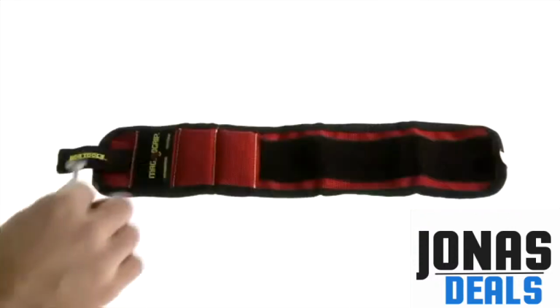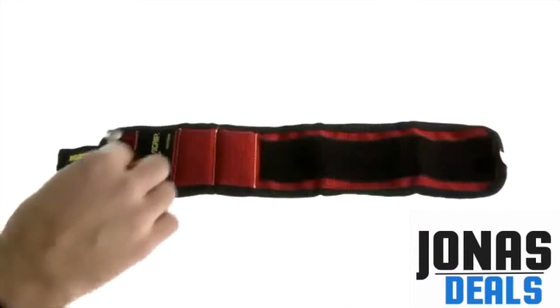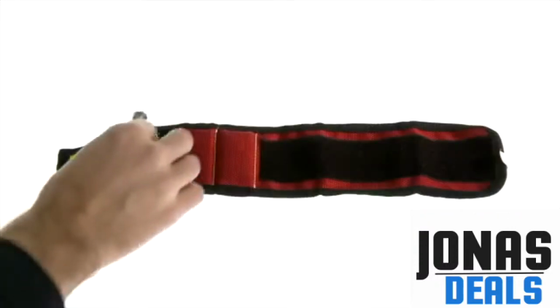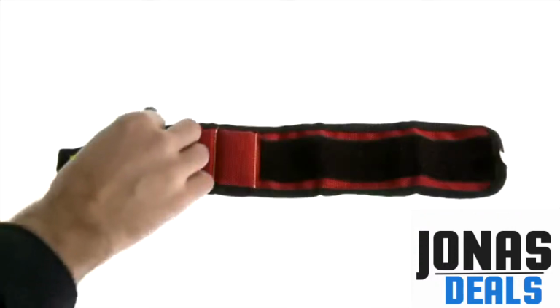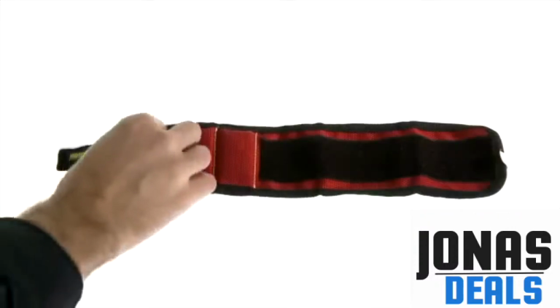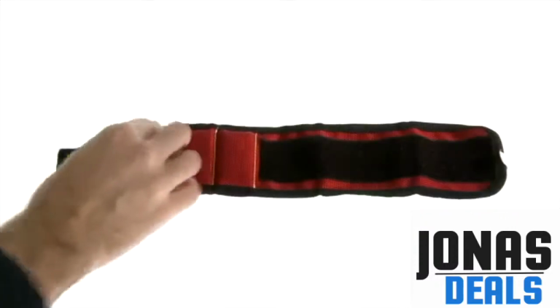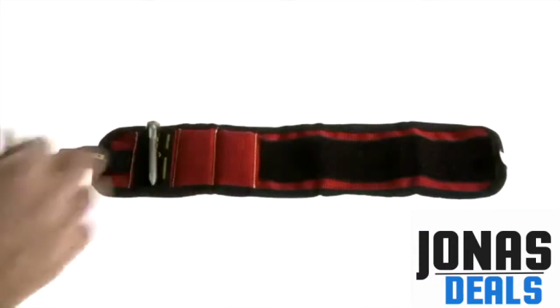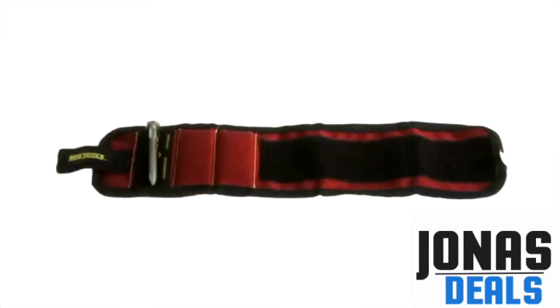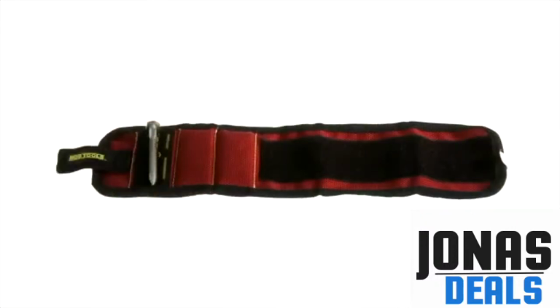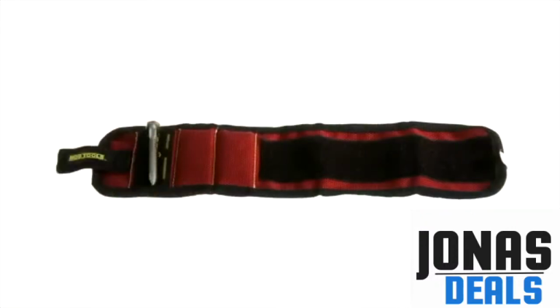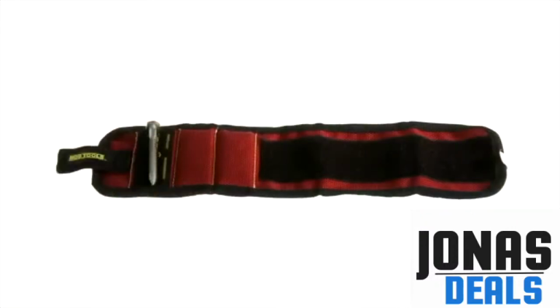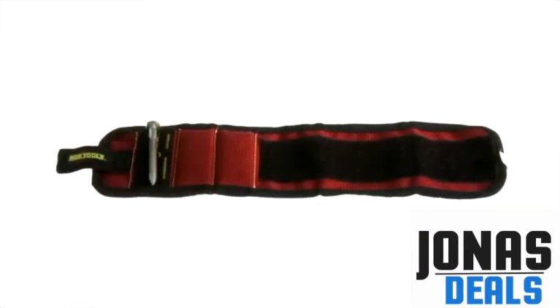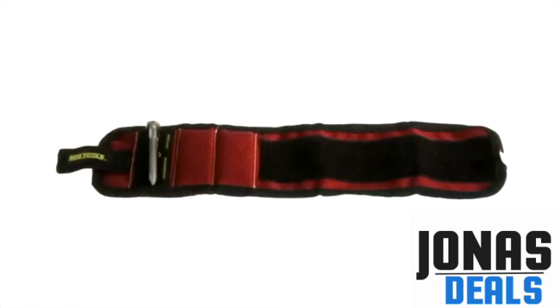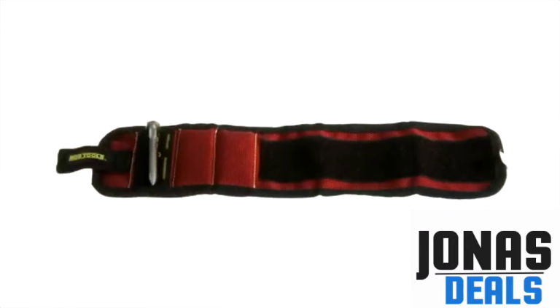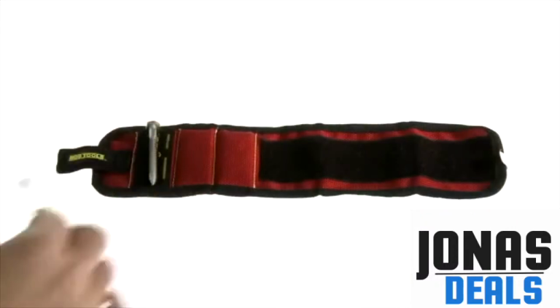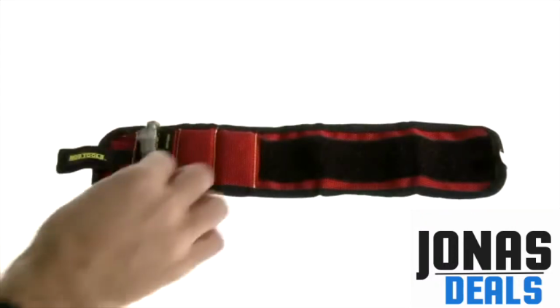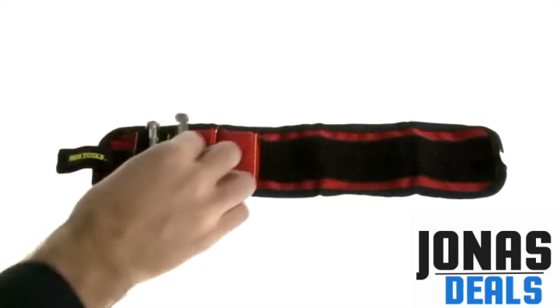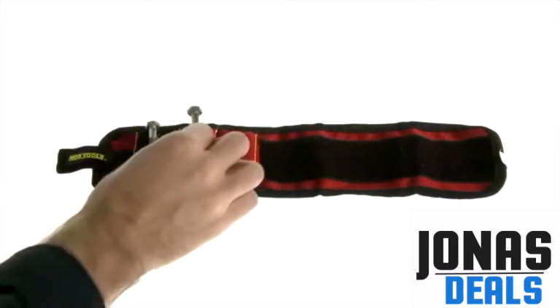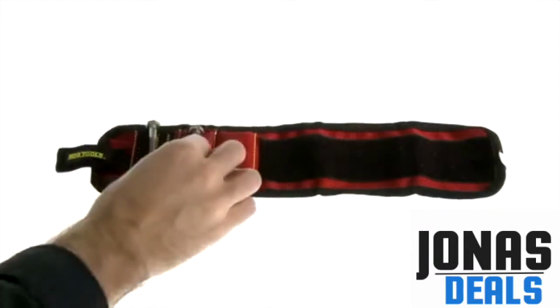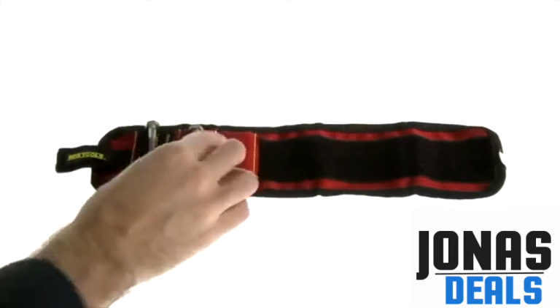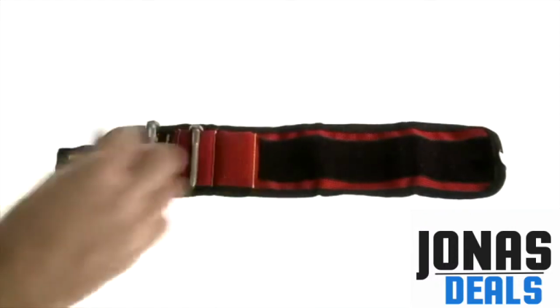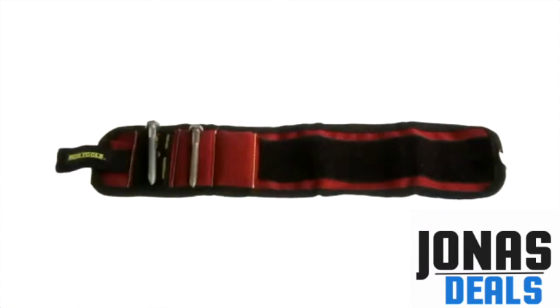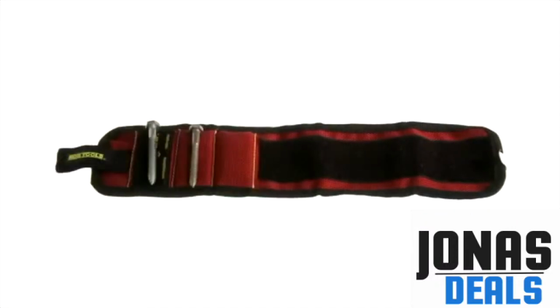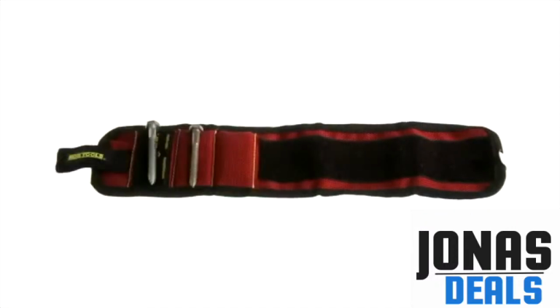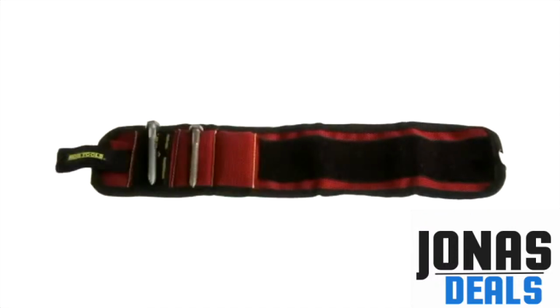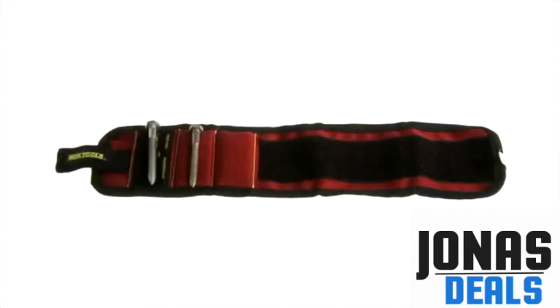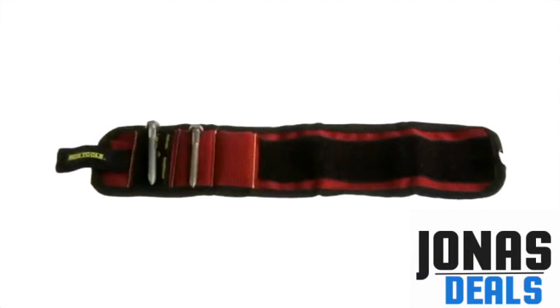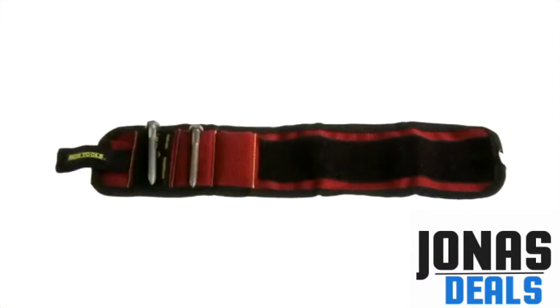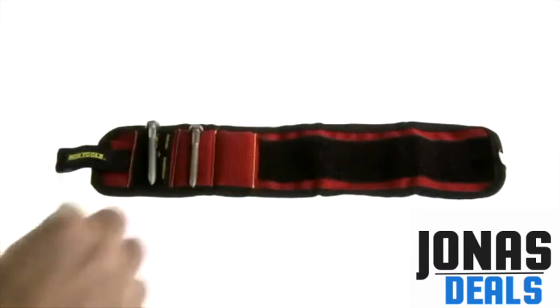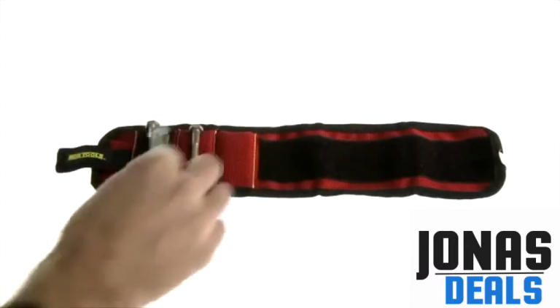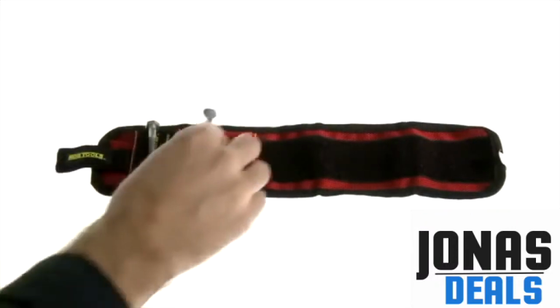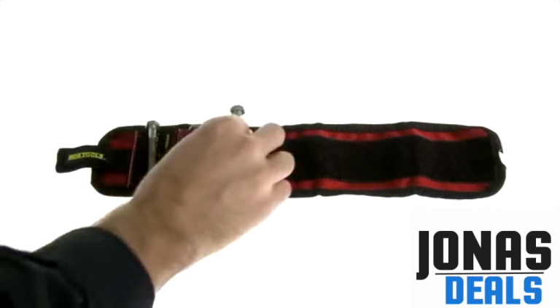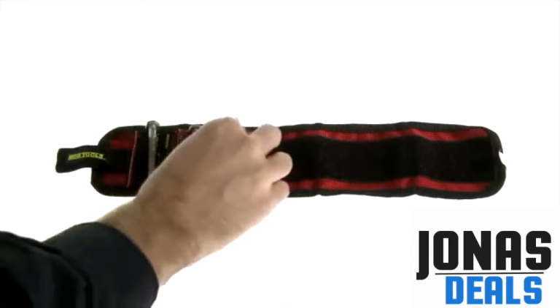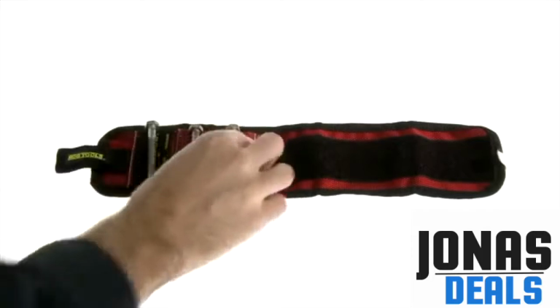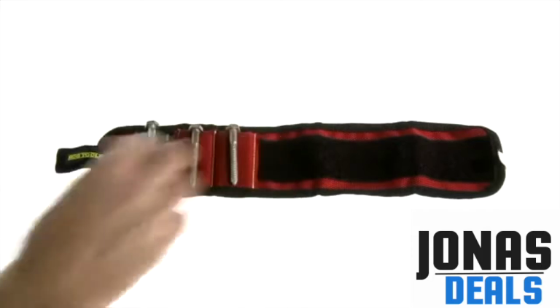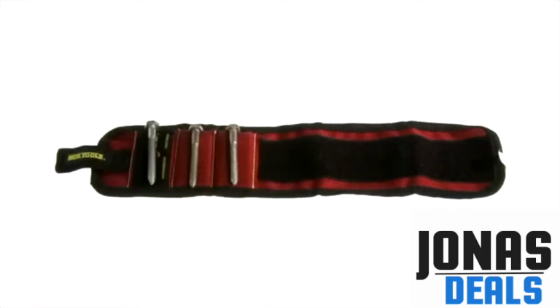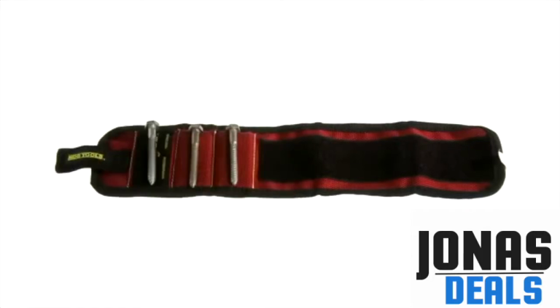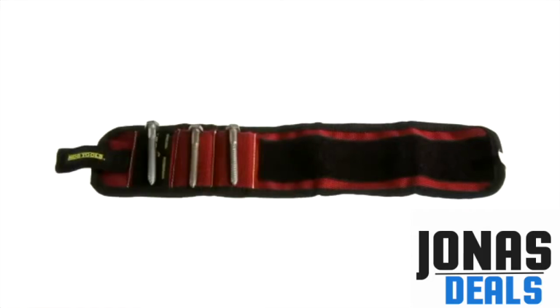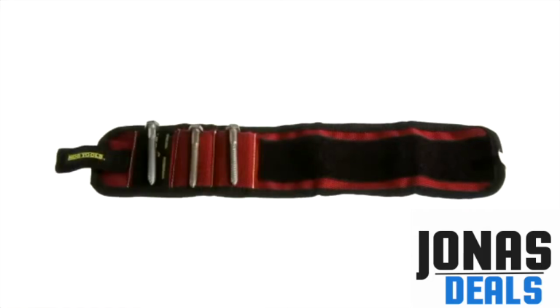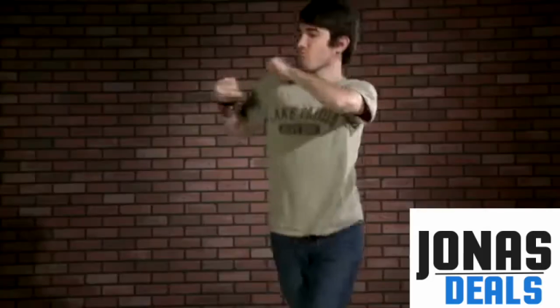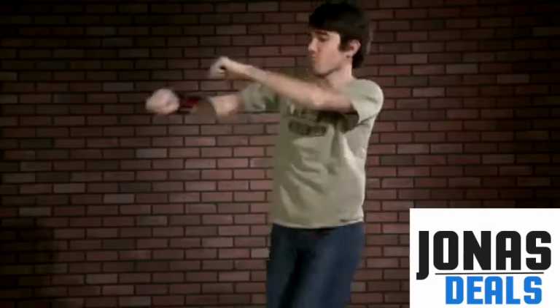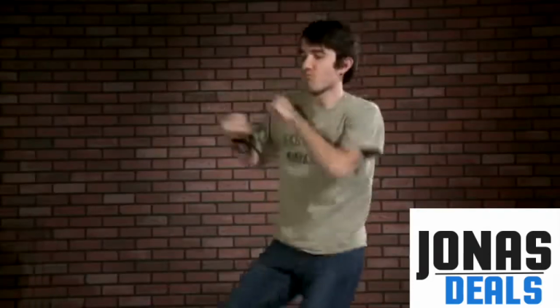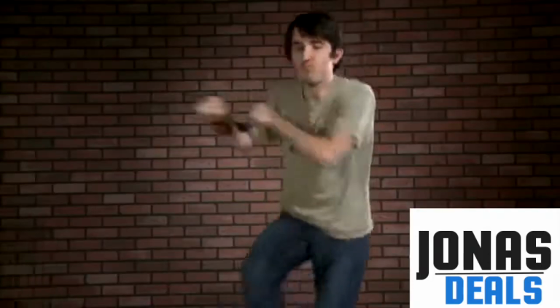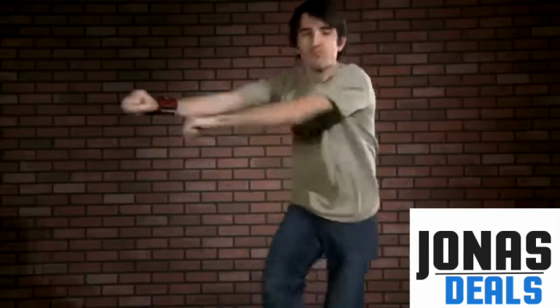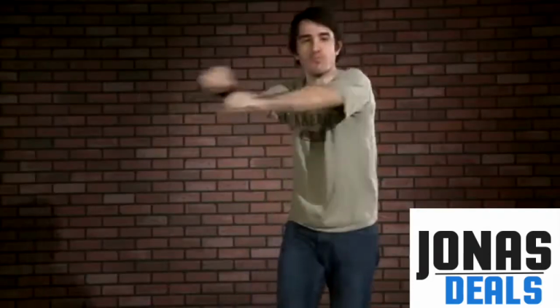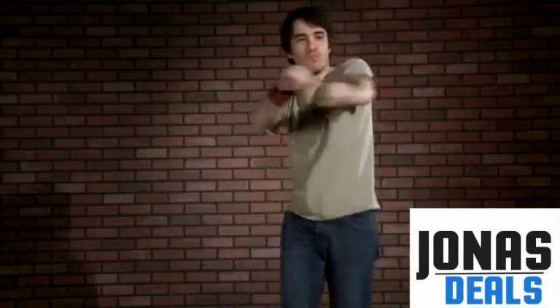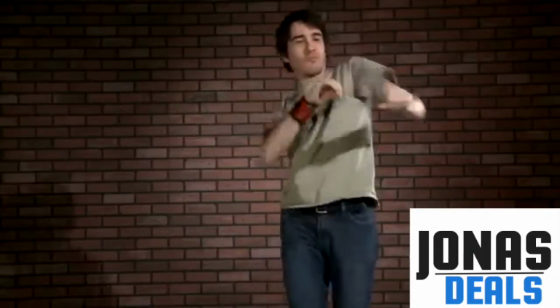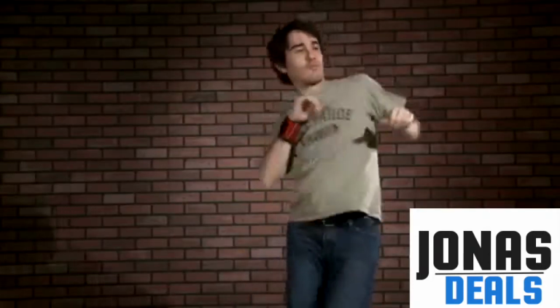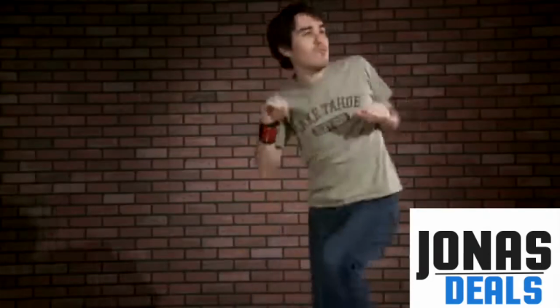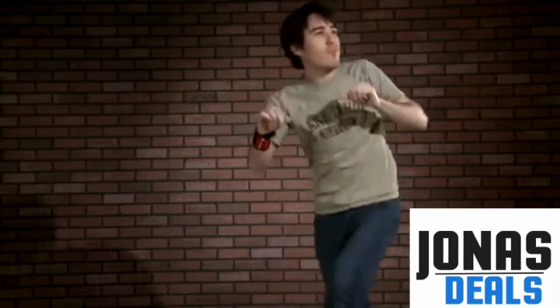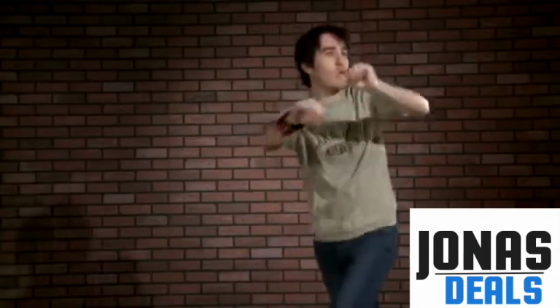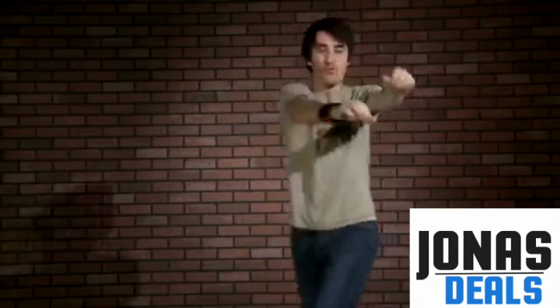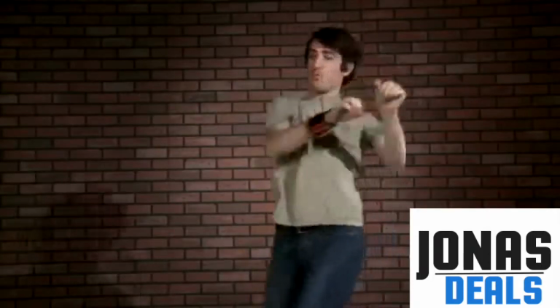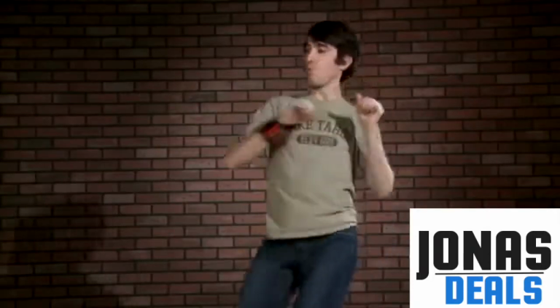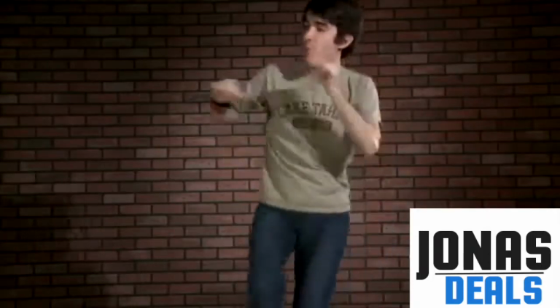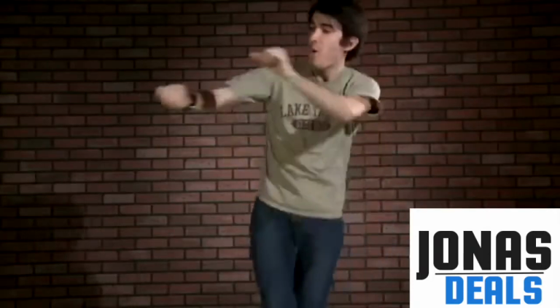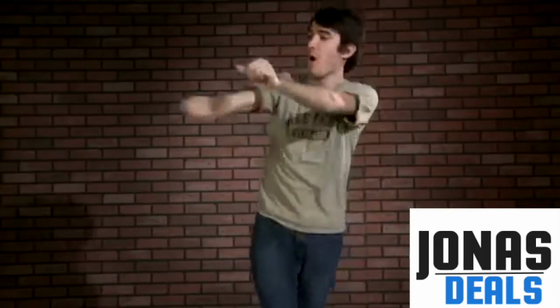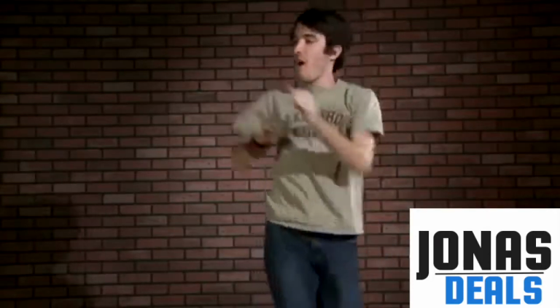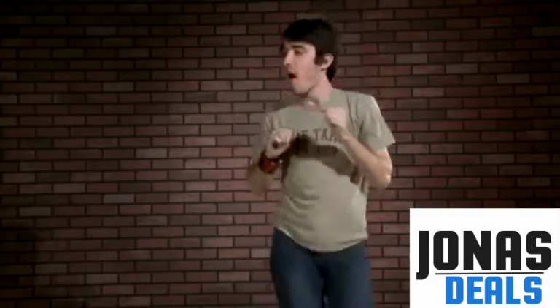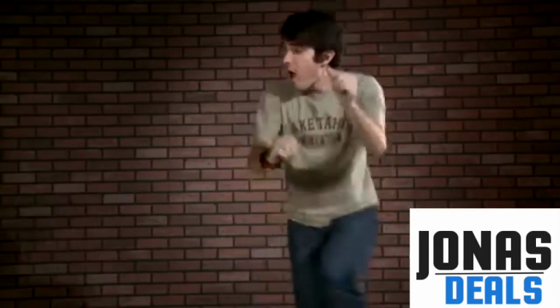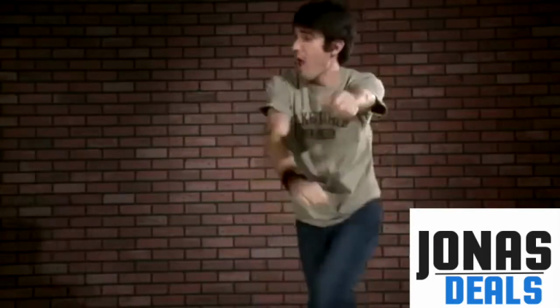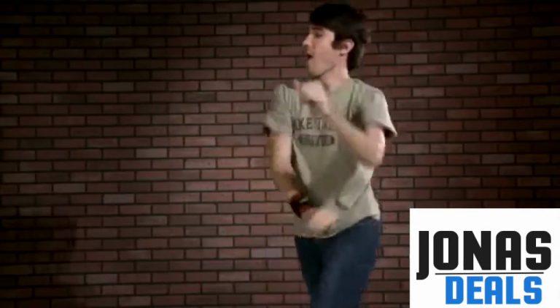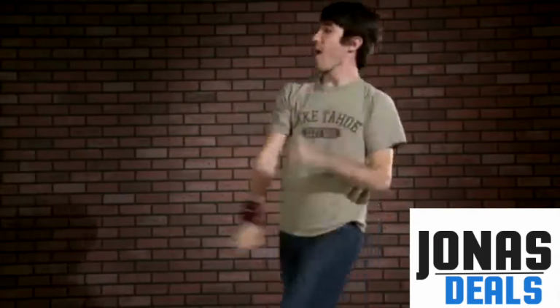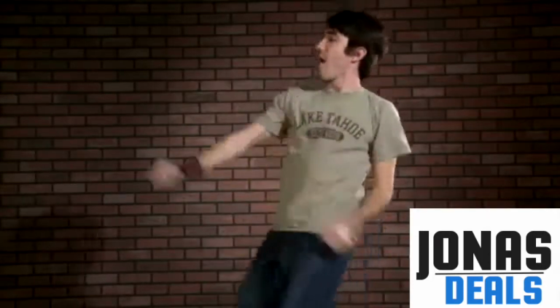The MagnoGrip's three magnetic bars have enough strength to secure several small items, even in spite of this guy's raucous dance moves.